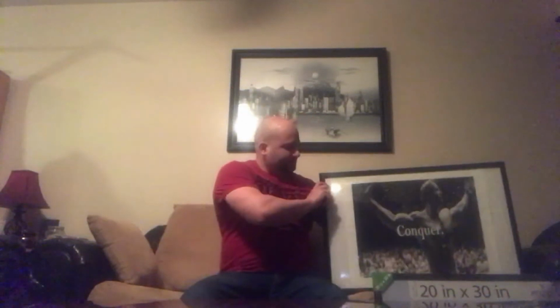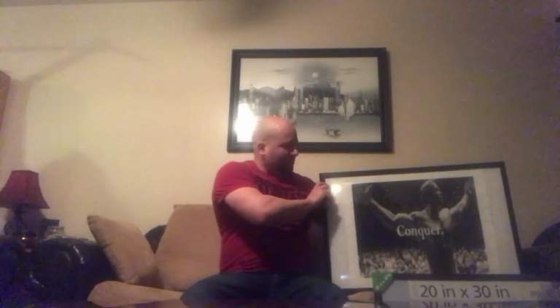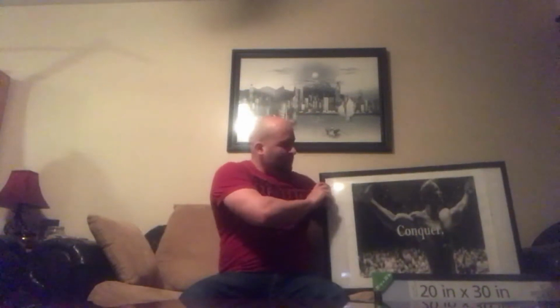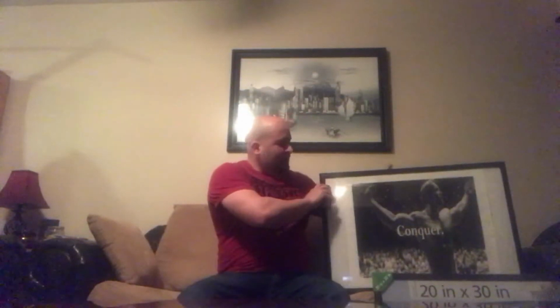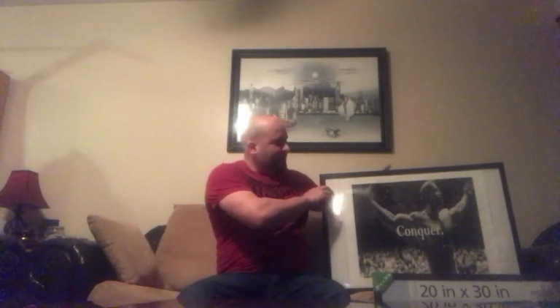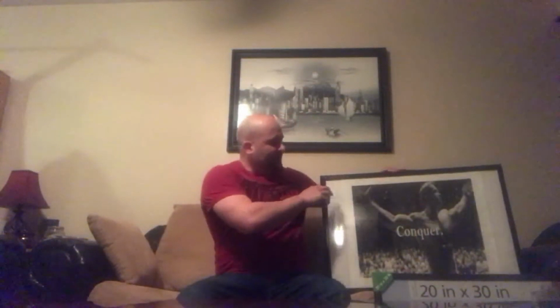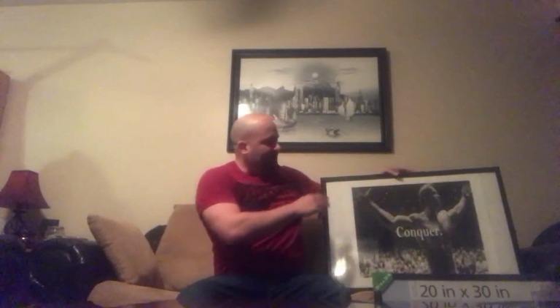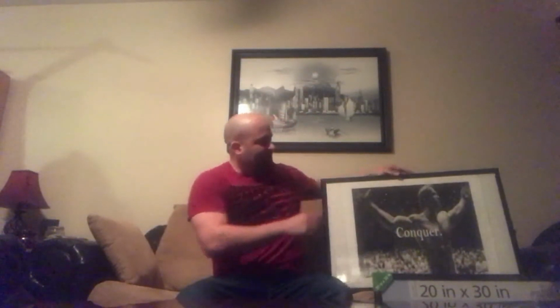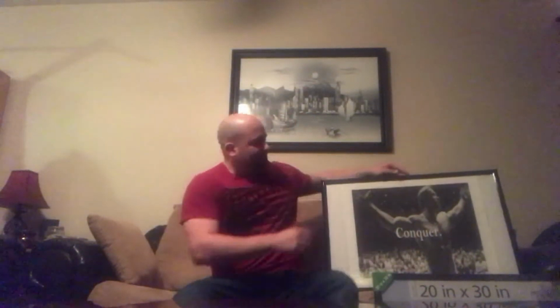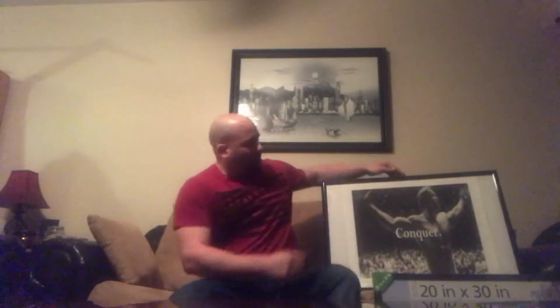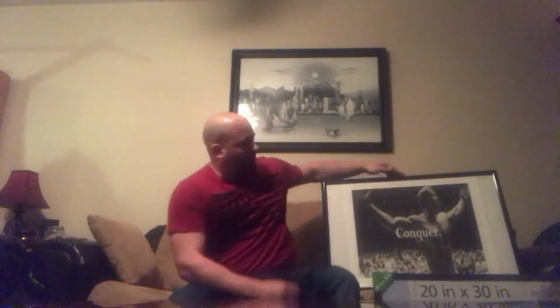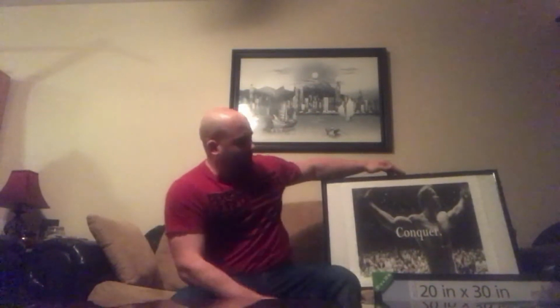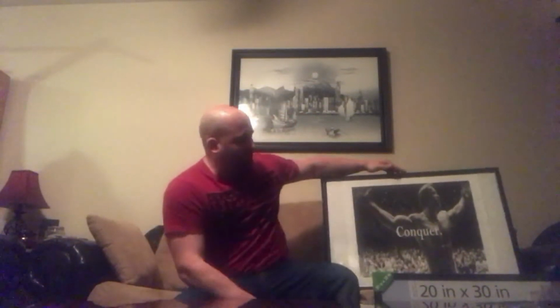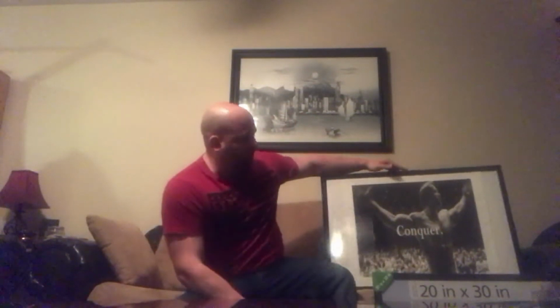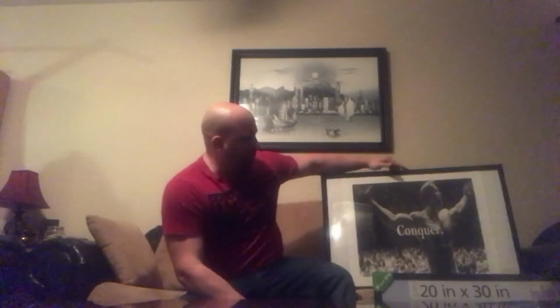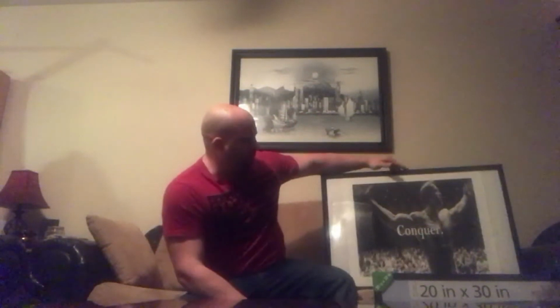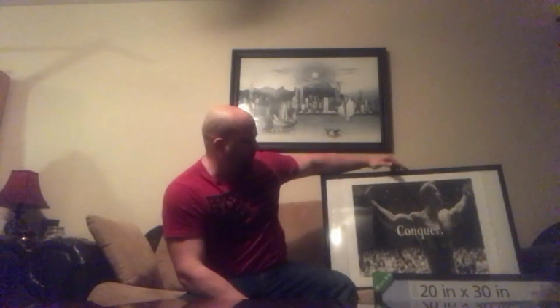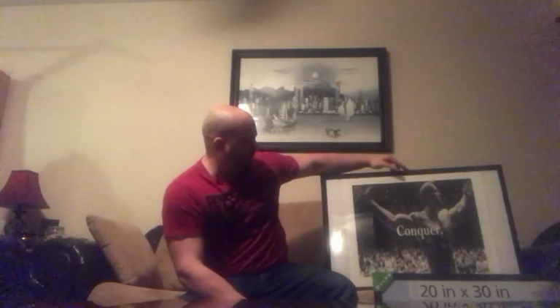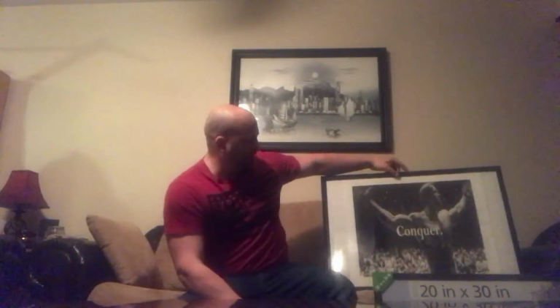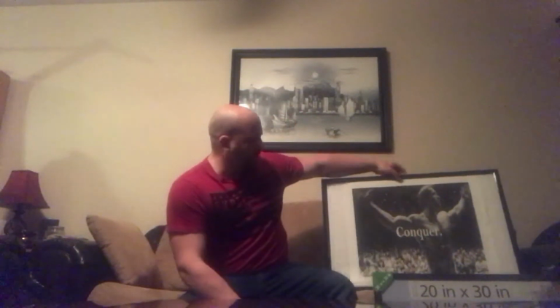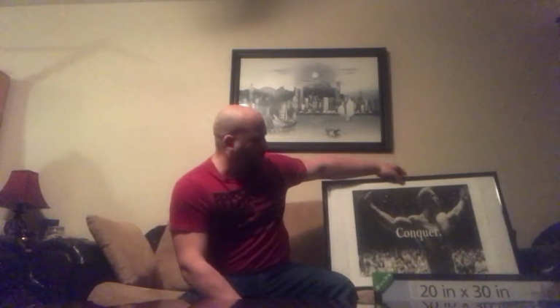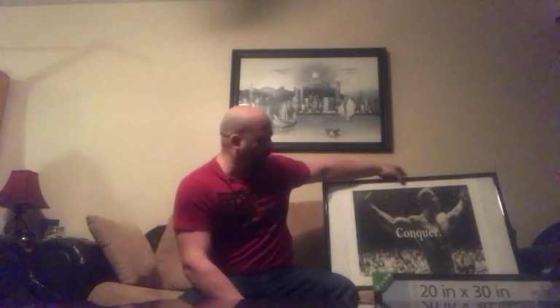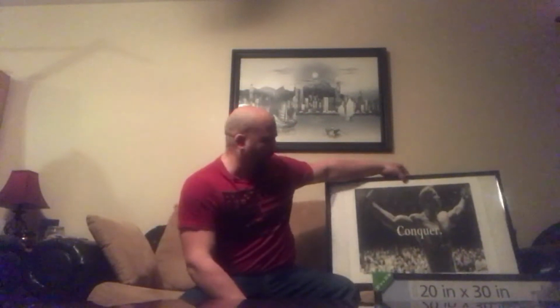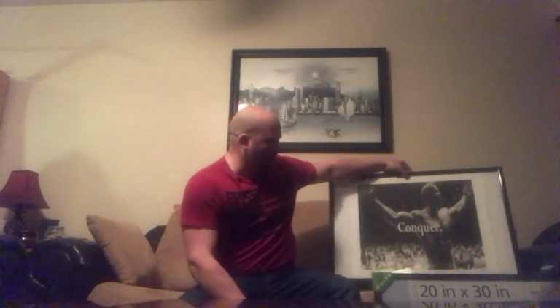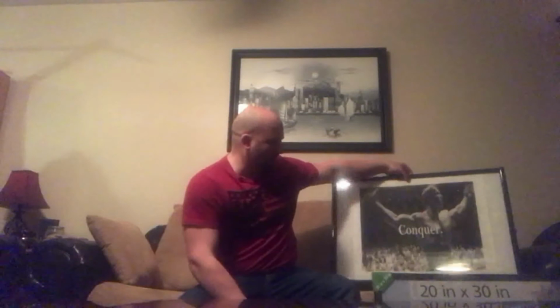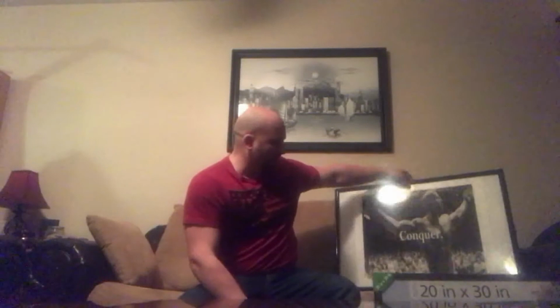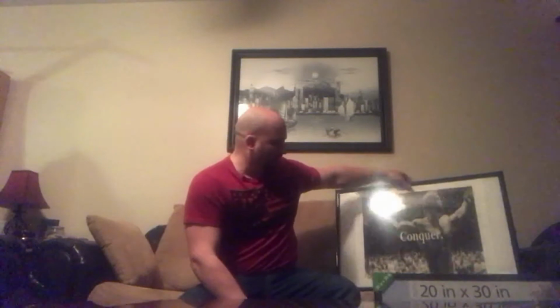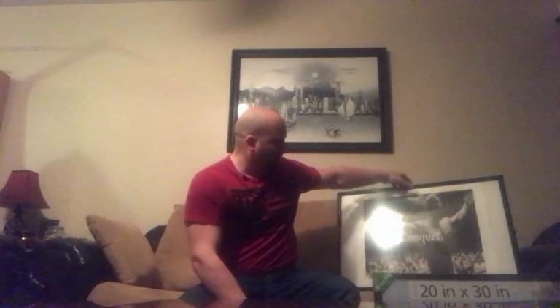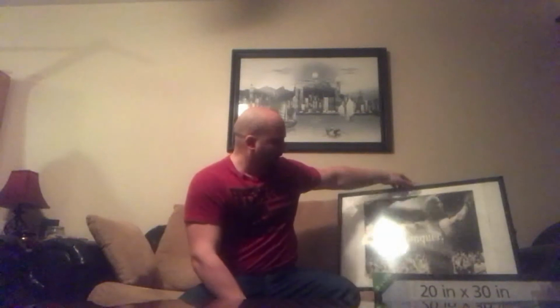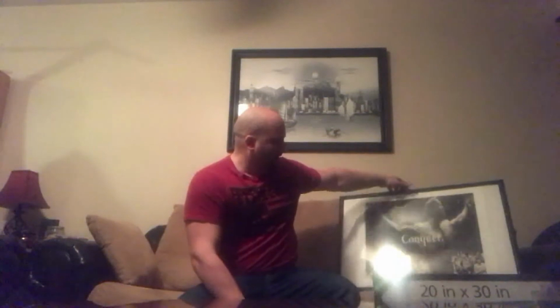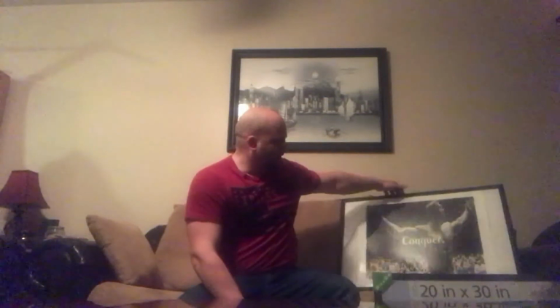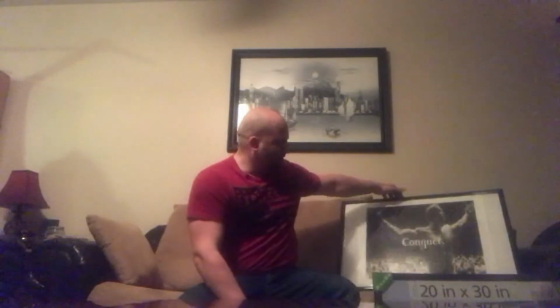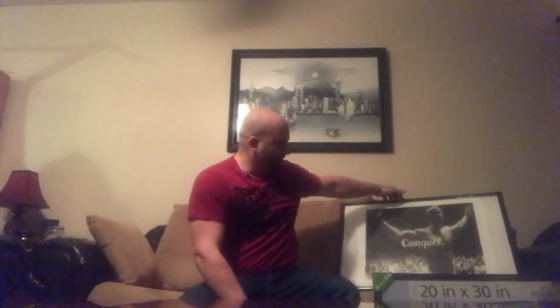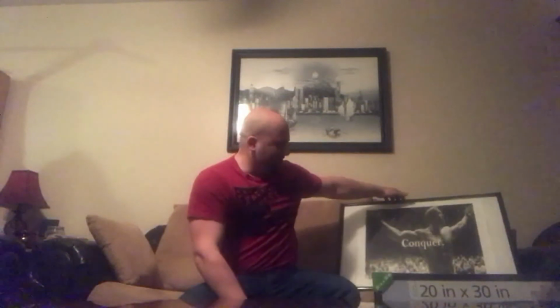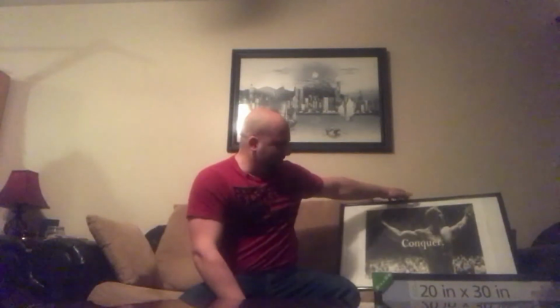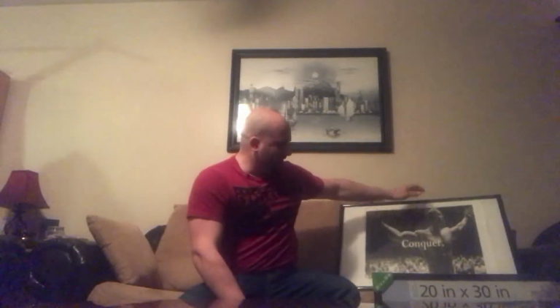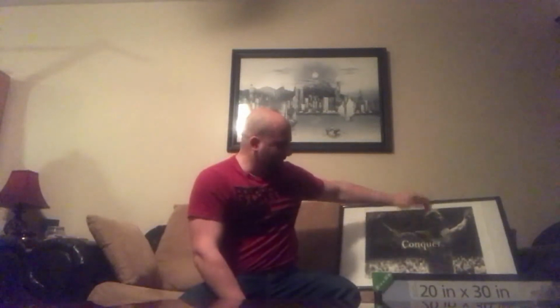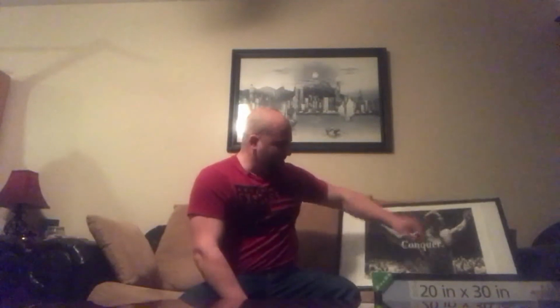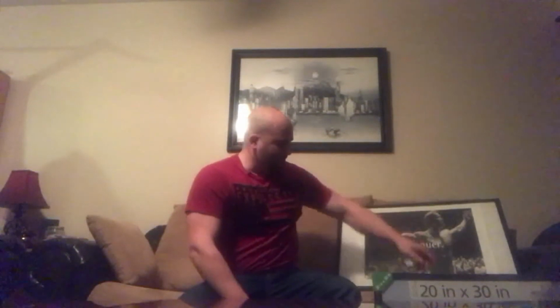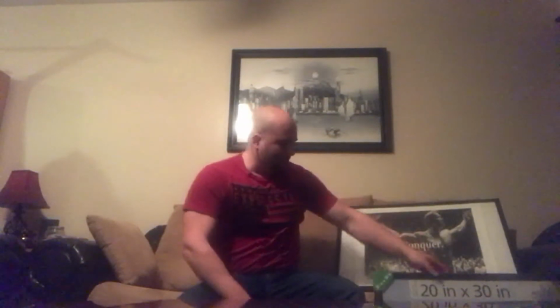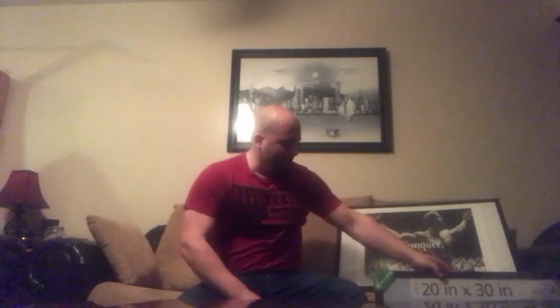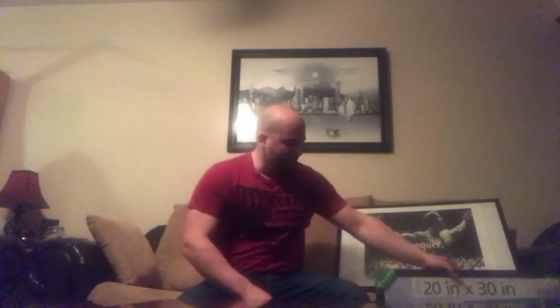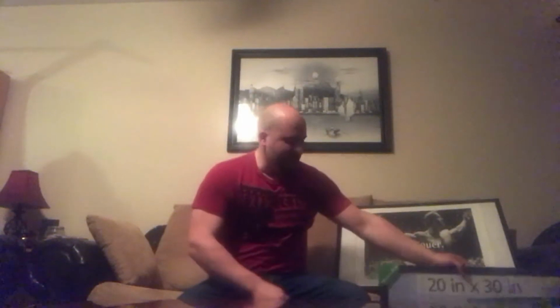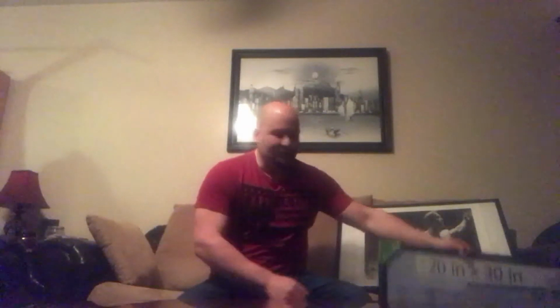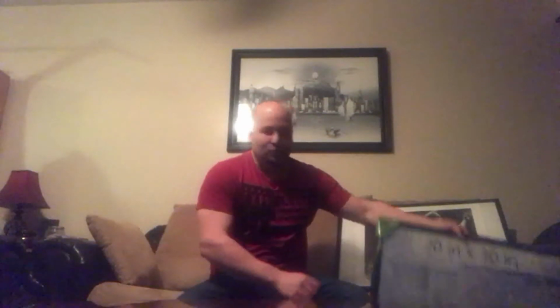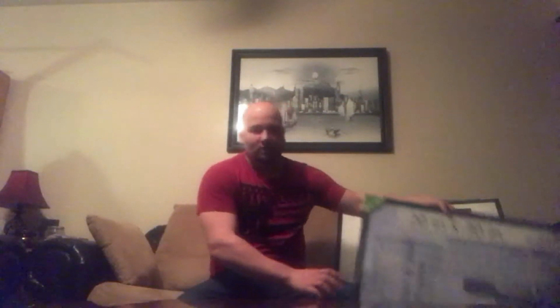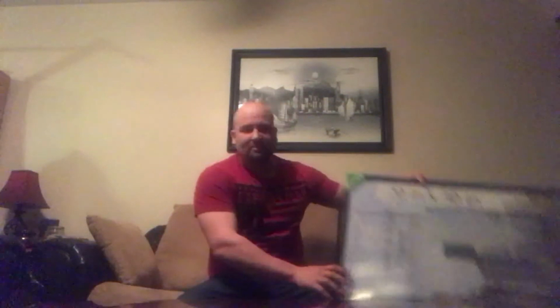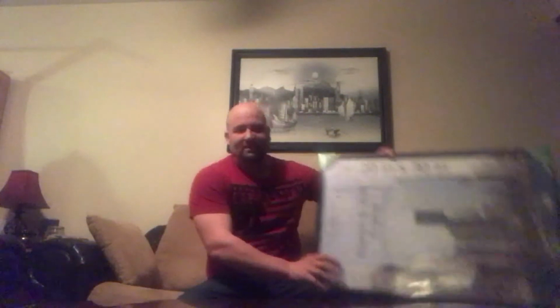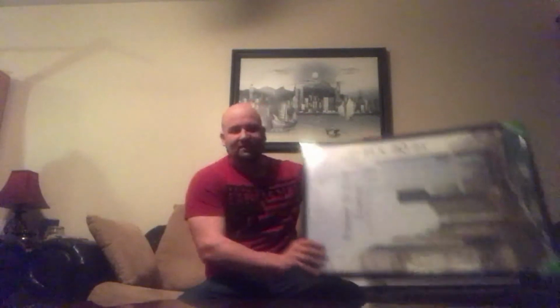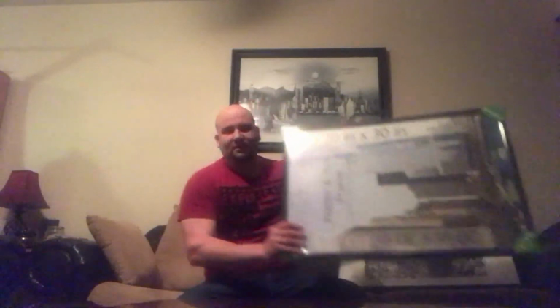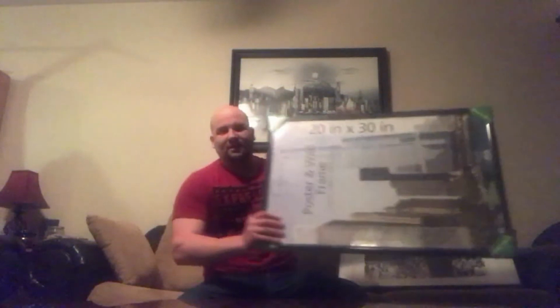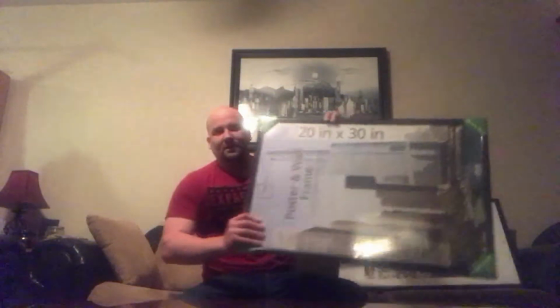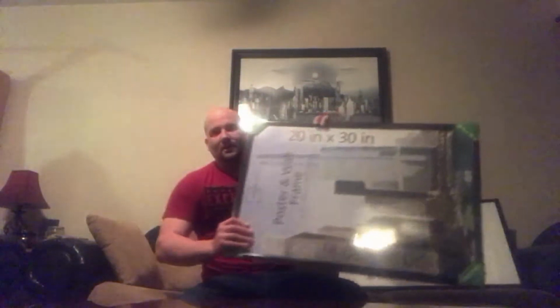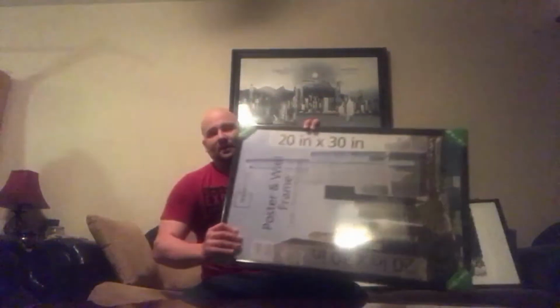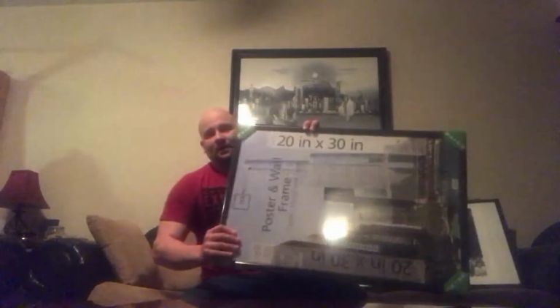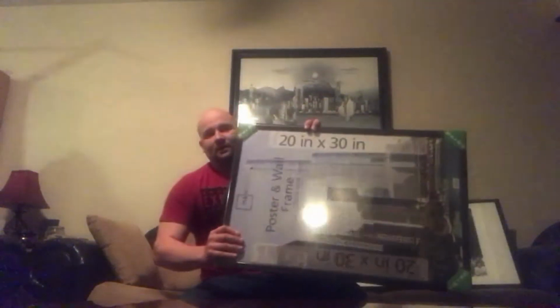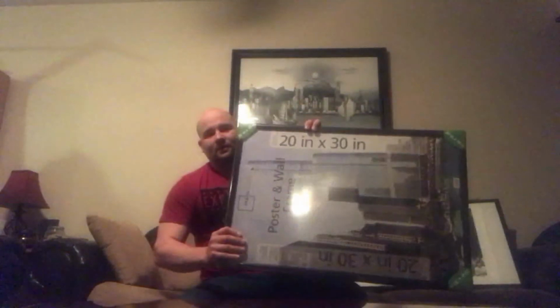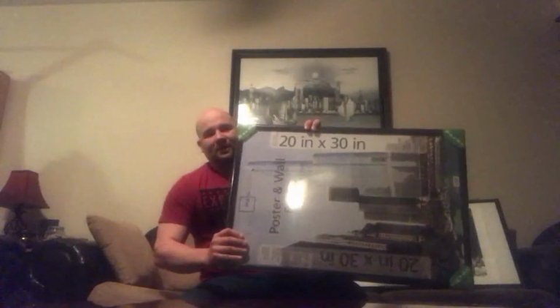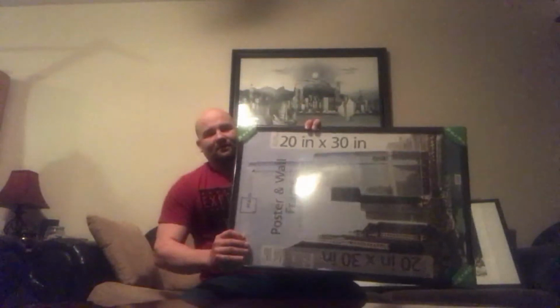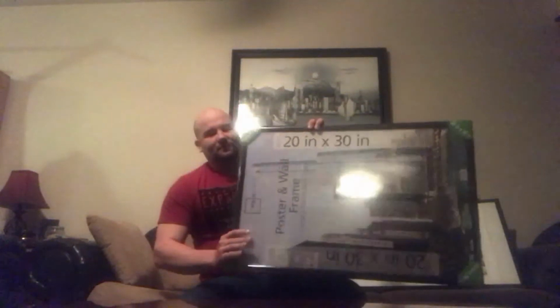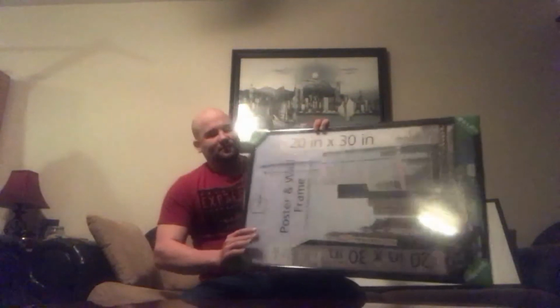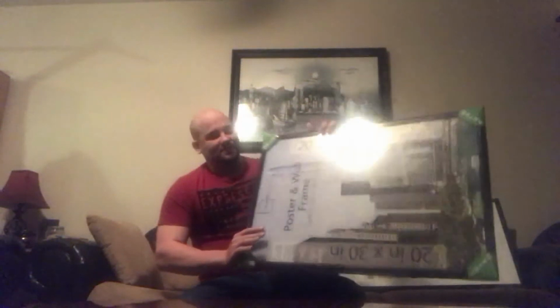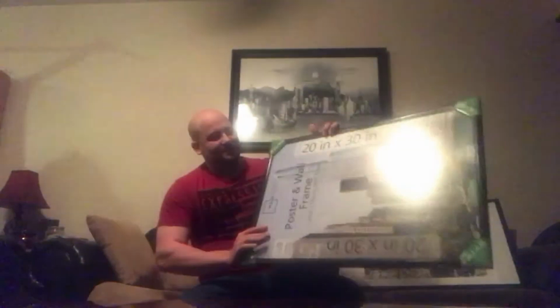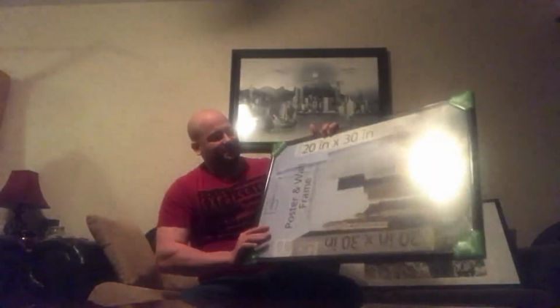Went ahead and got this wall poster frame from Walmart. As you can see here, it's a 20 by 30 — they're about $15.